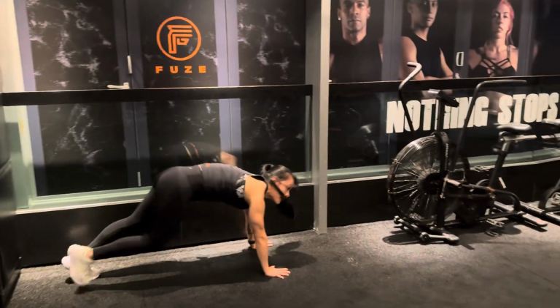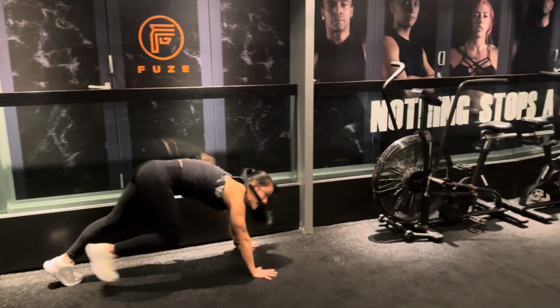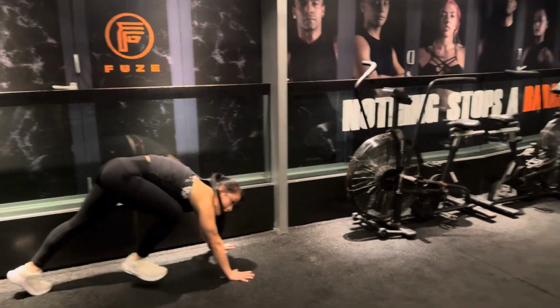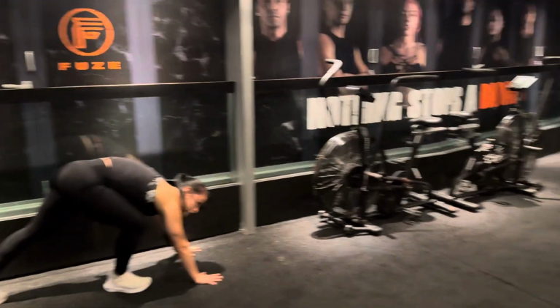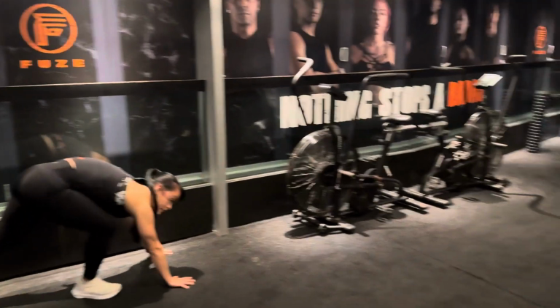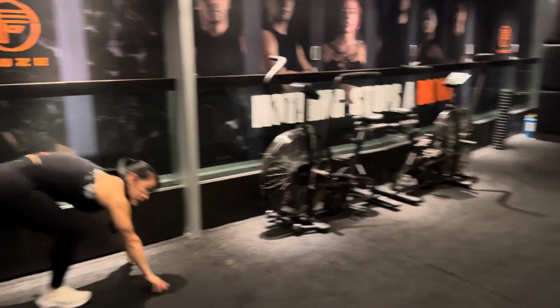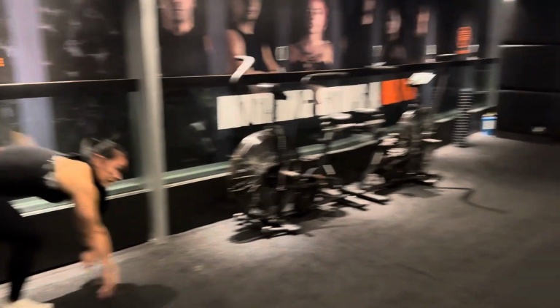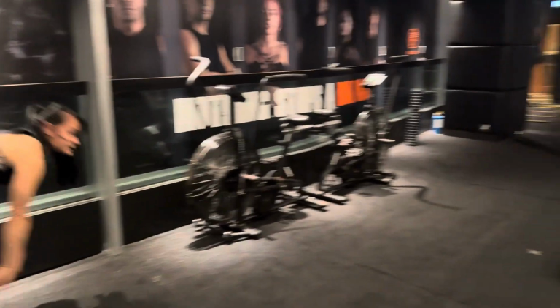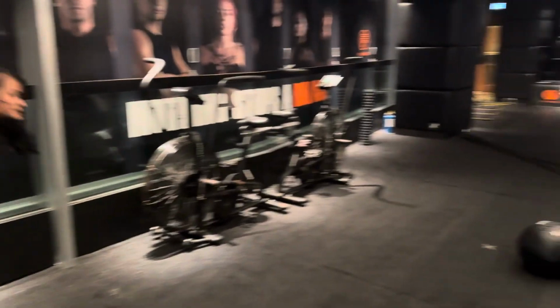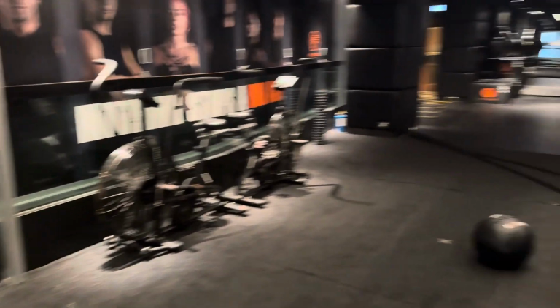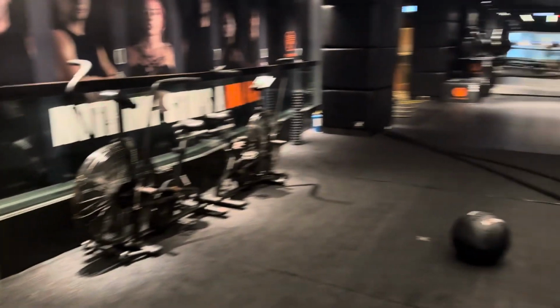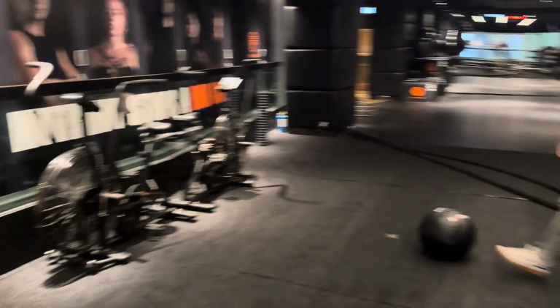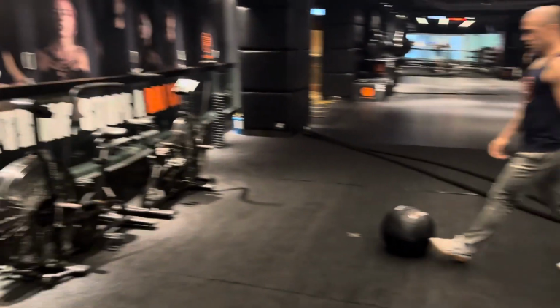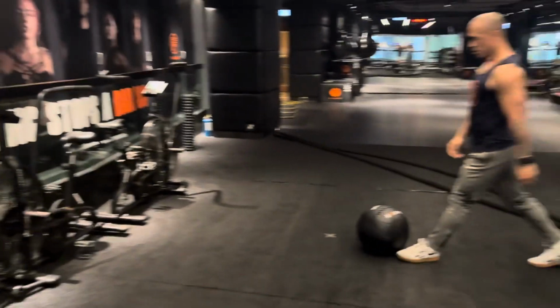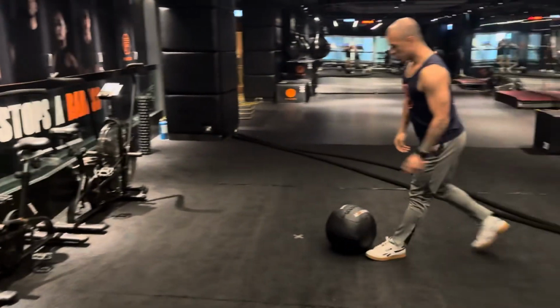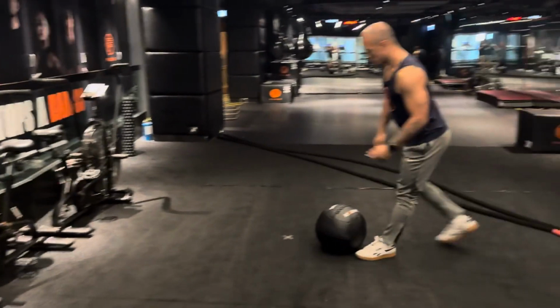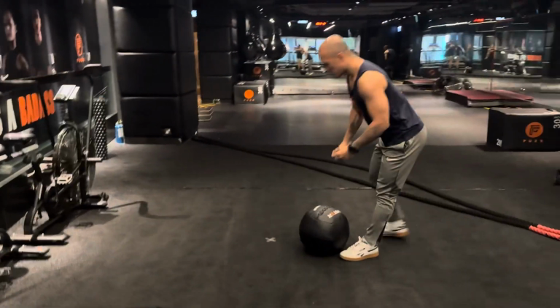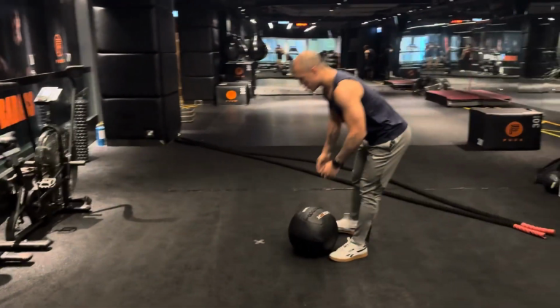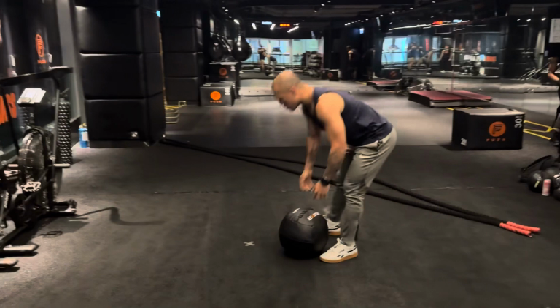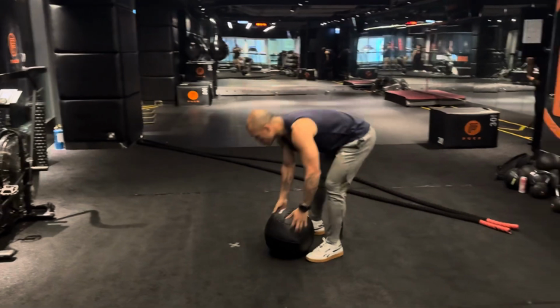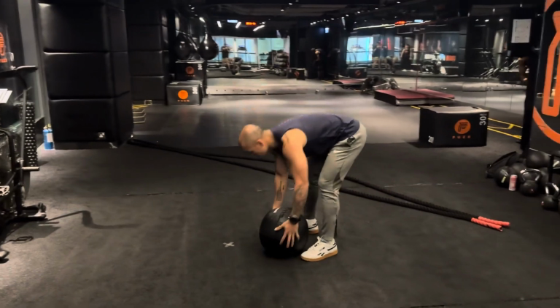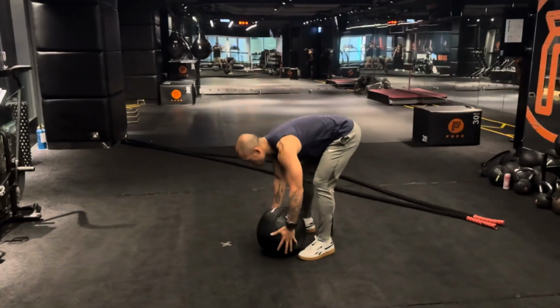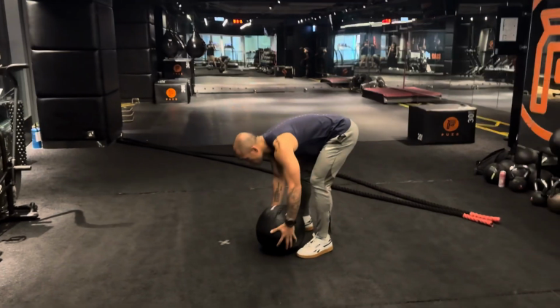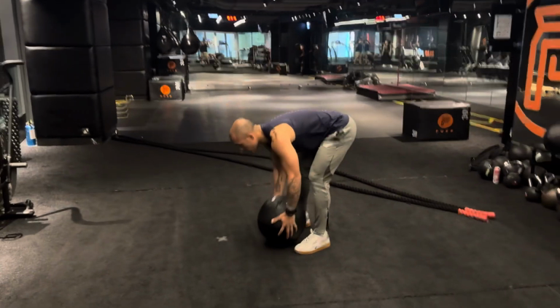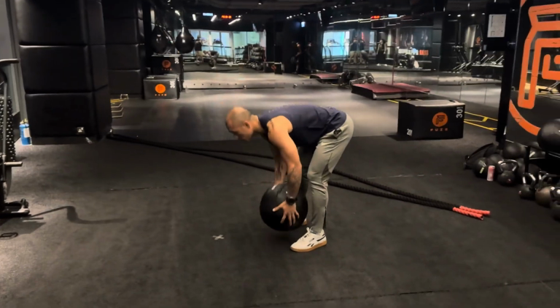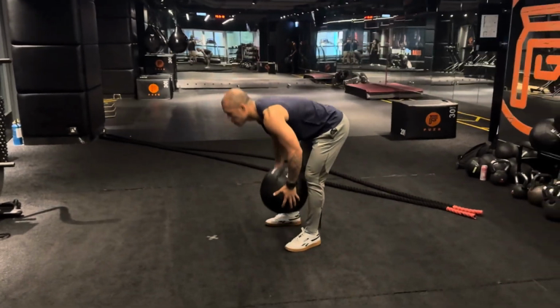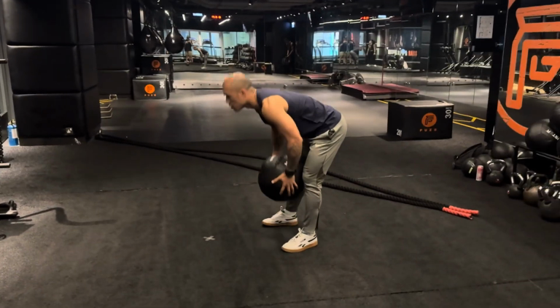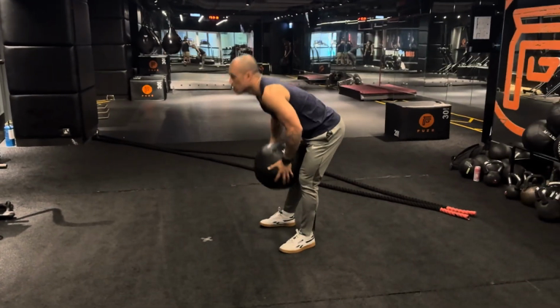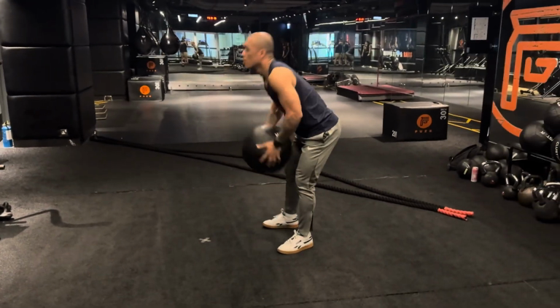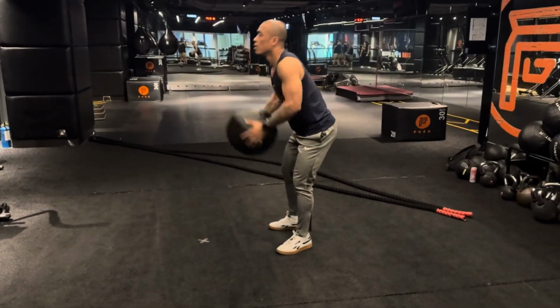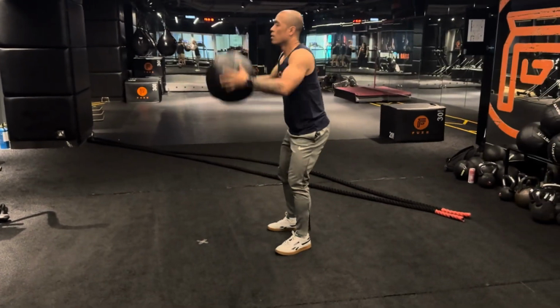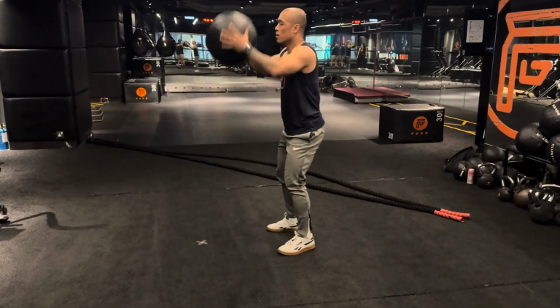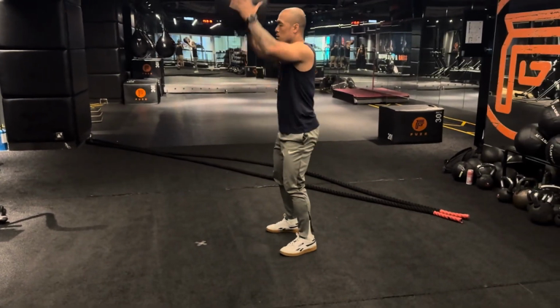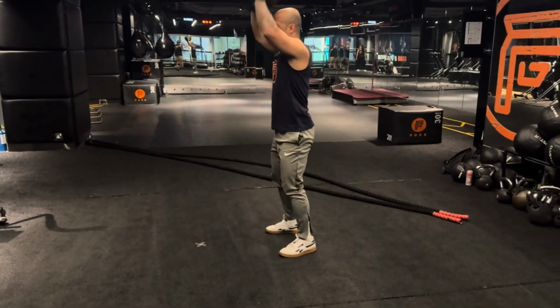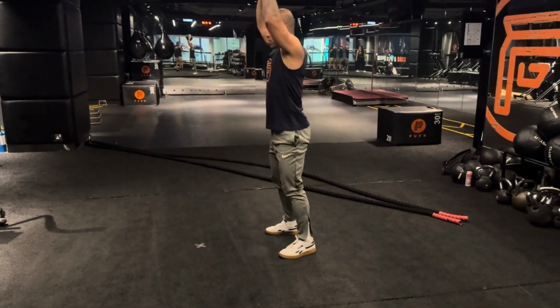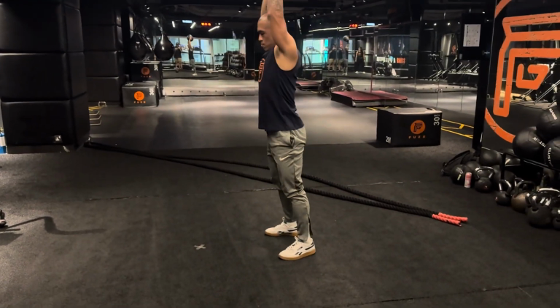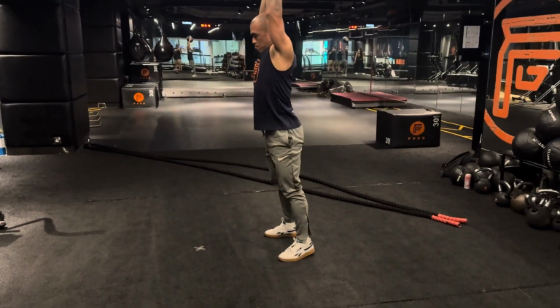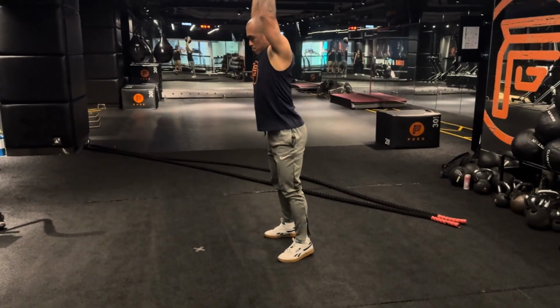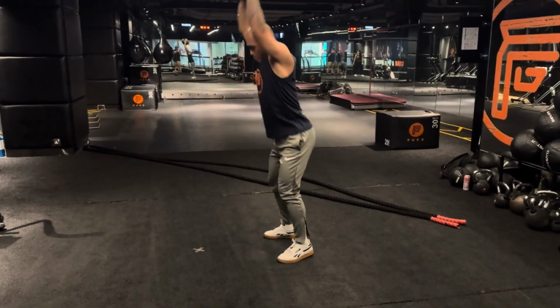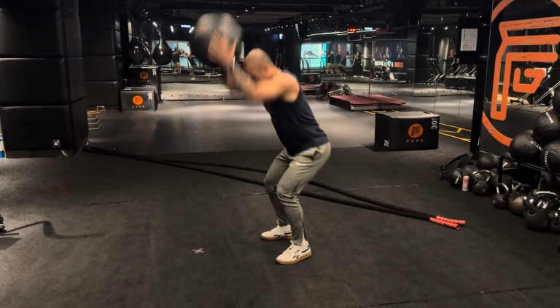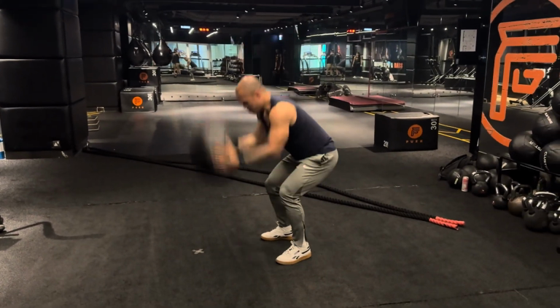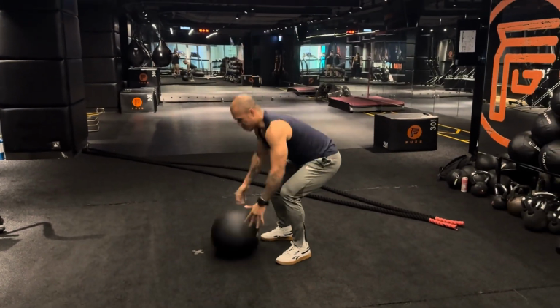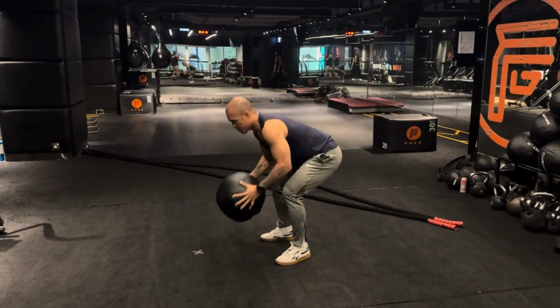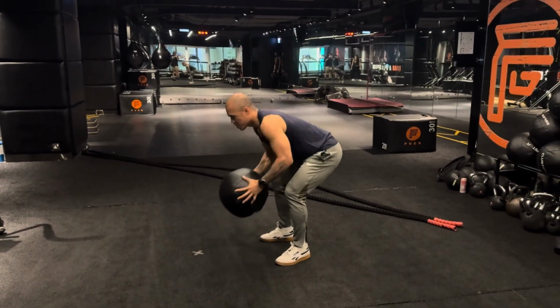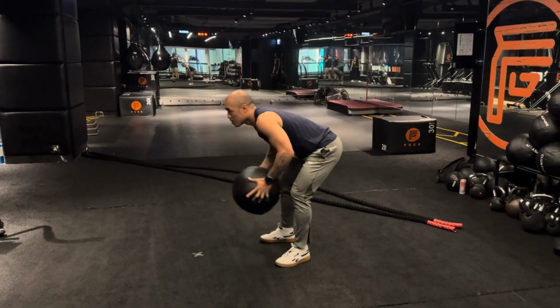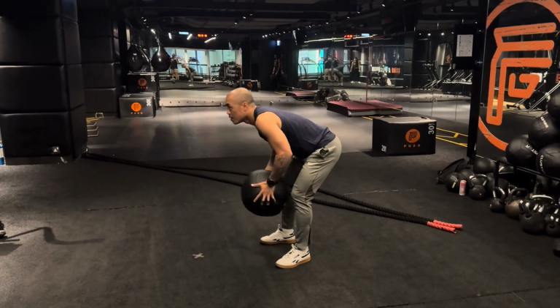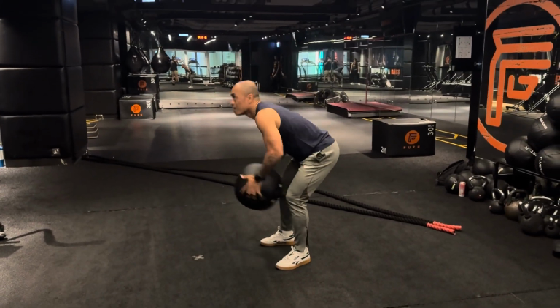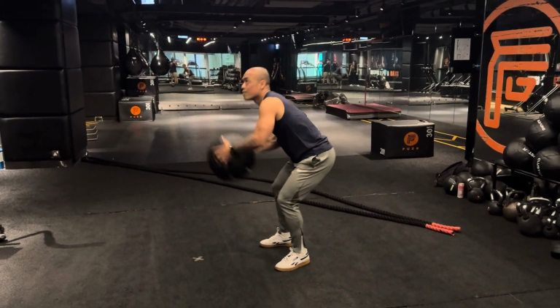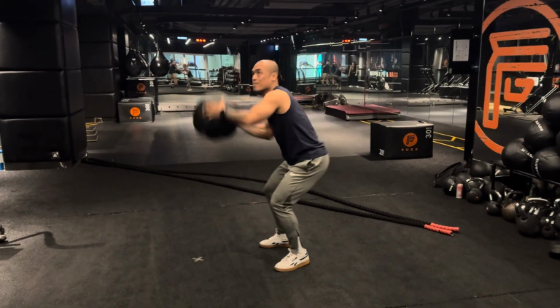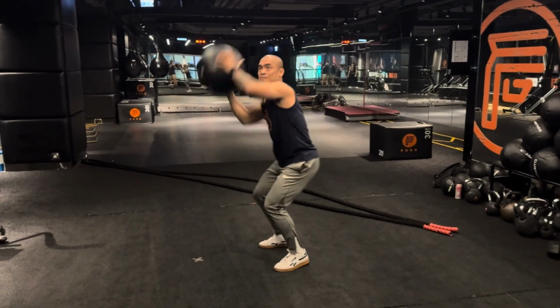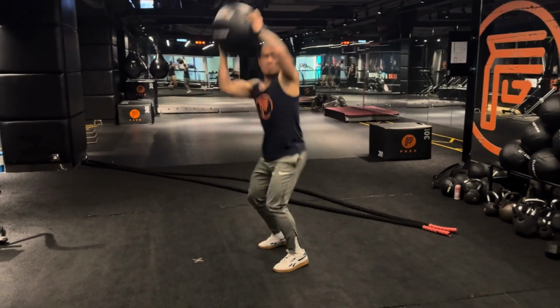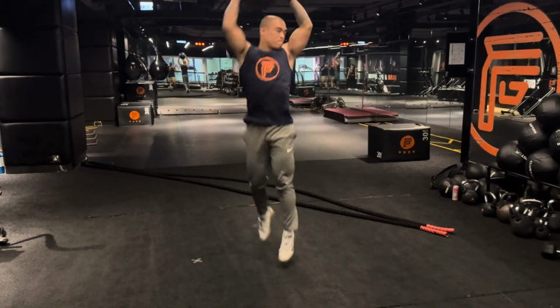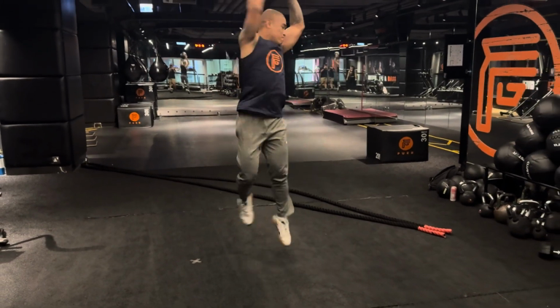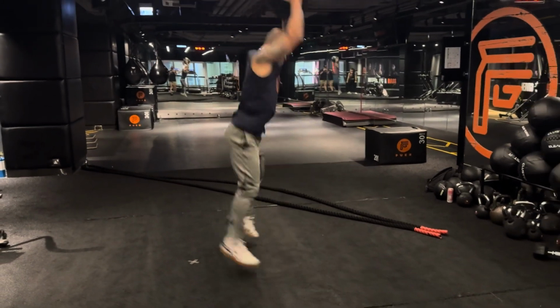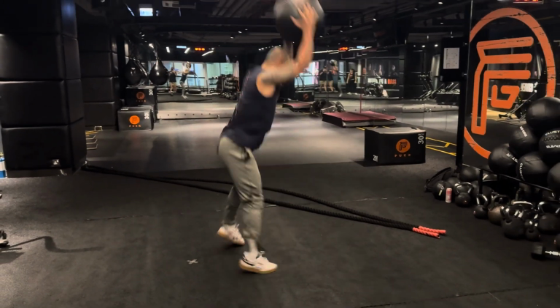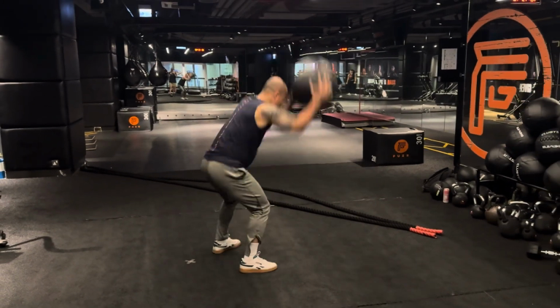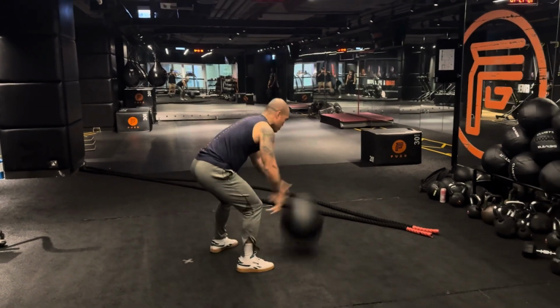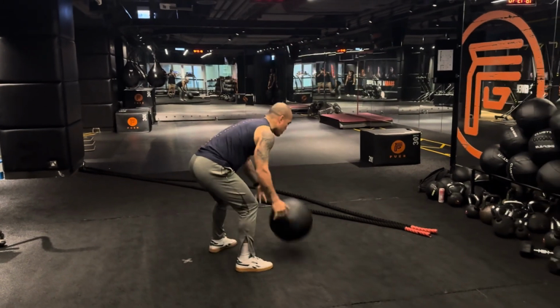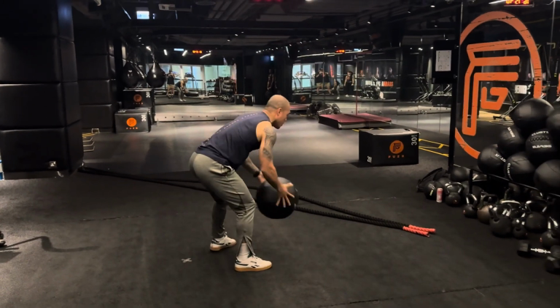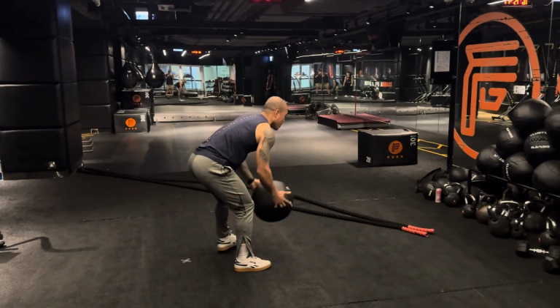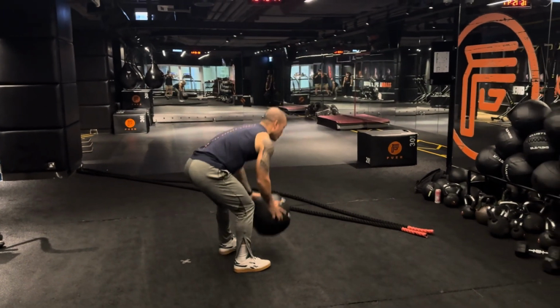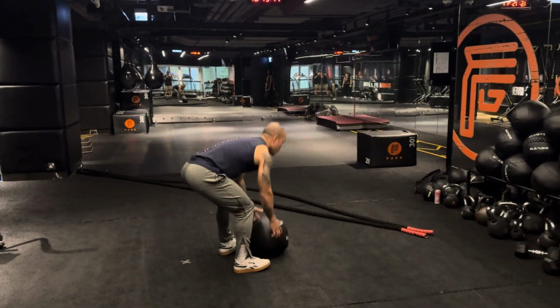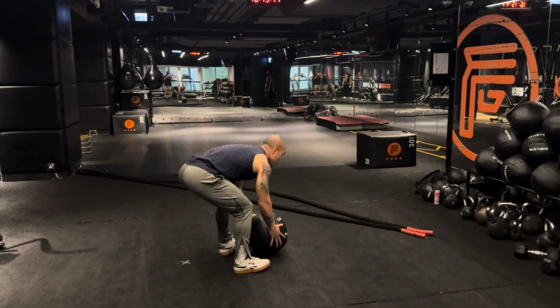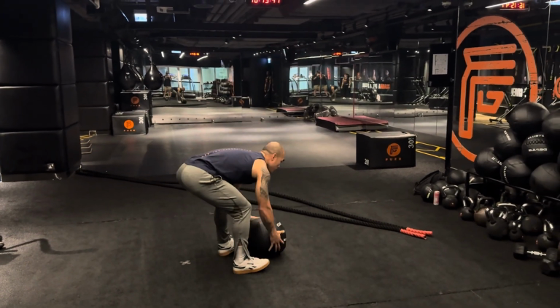Next station: rotational medicine ball, side to side.